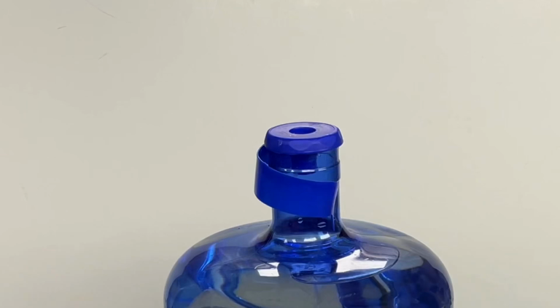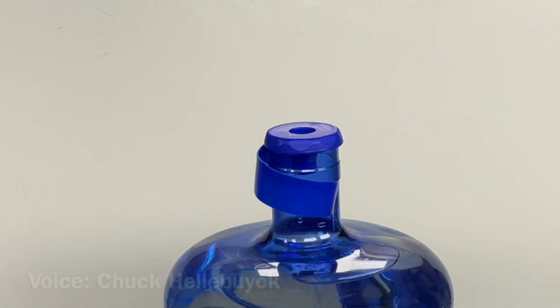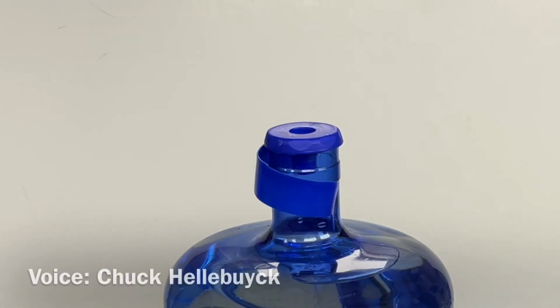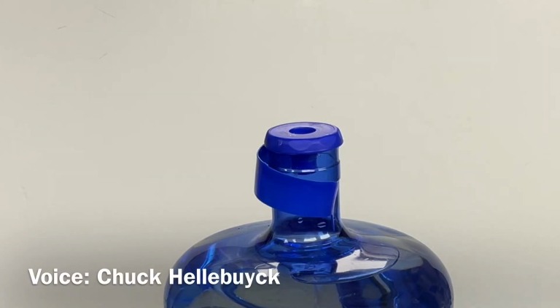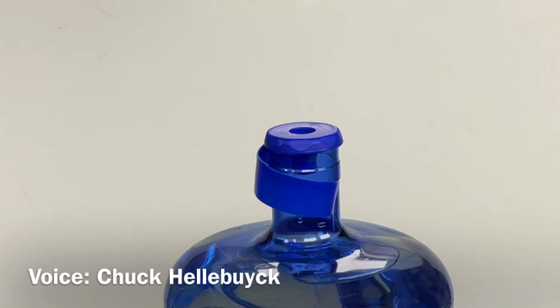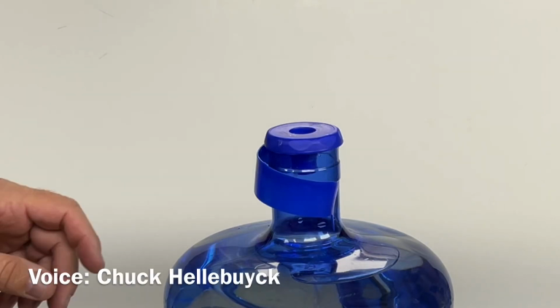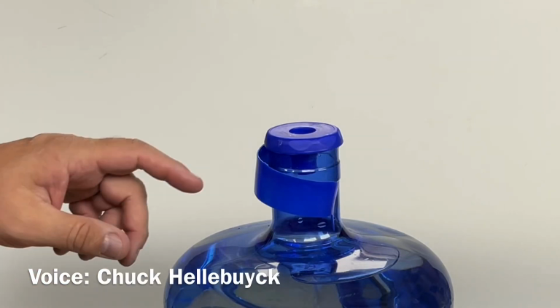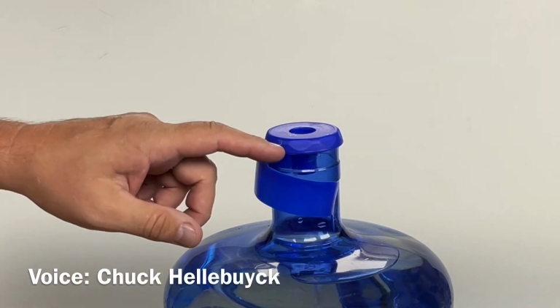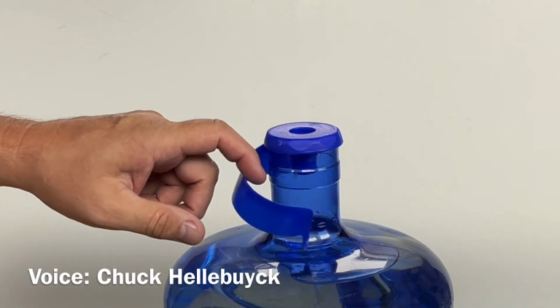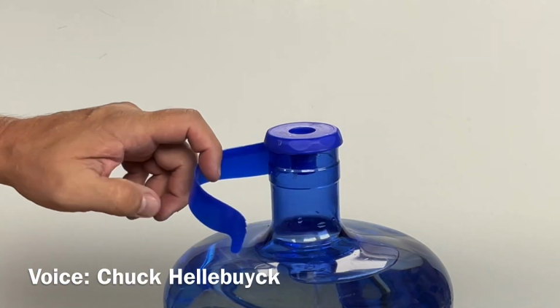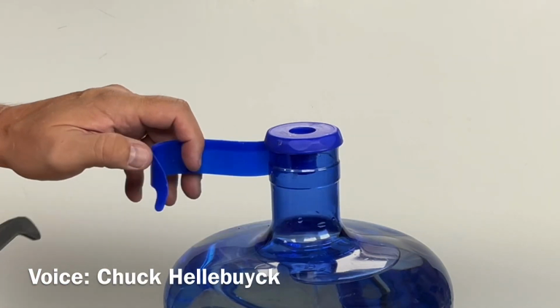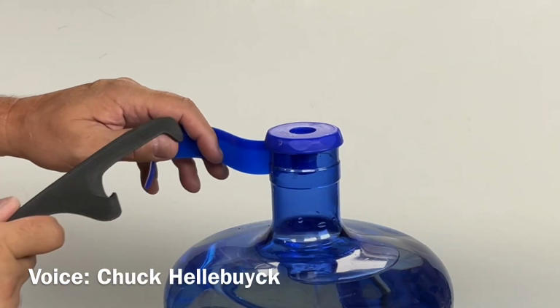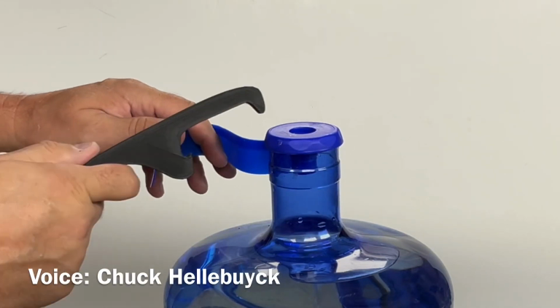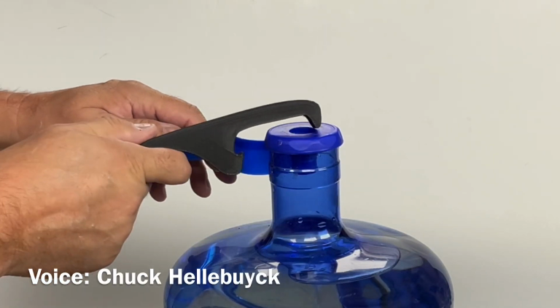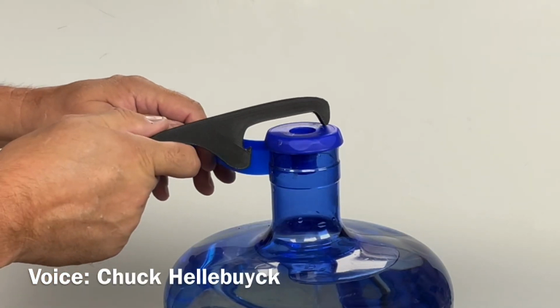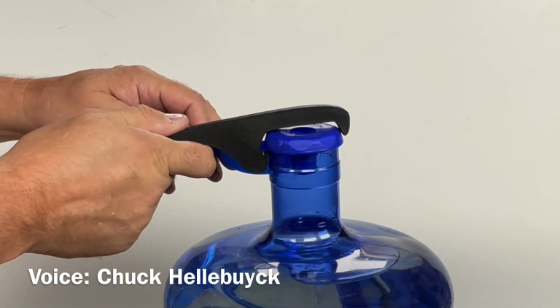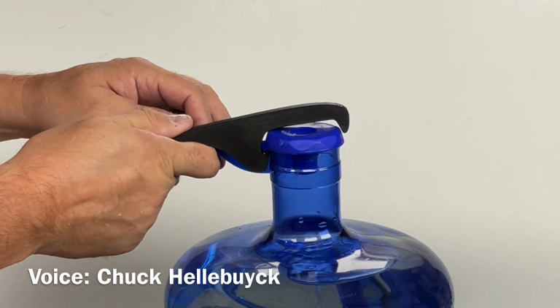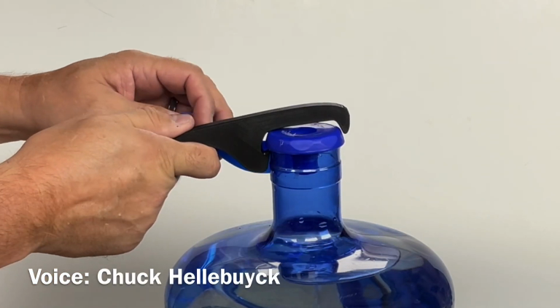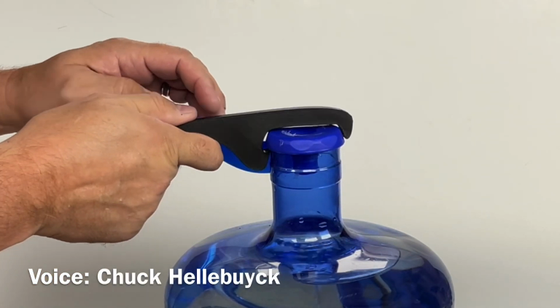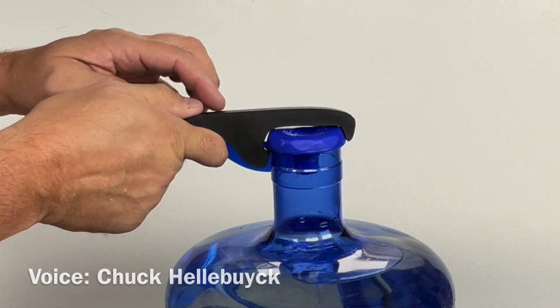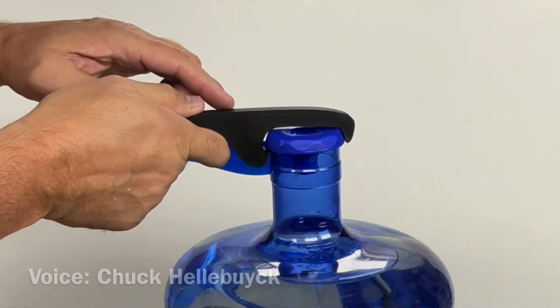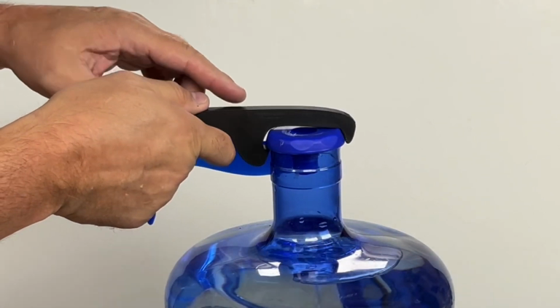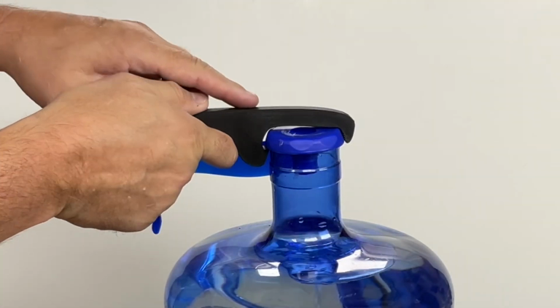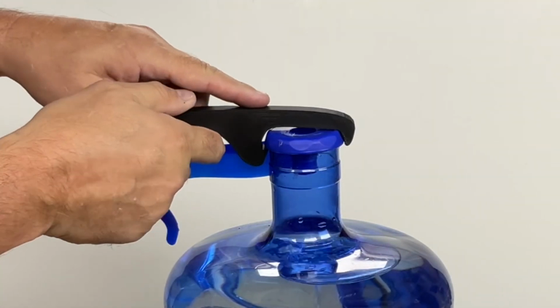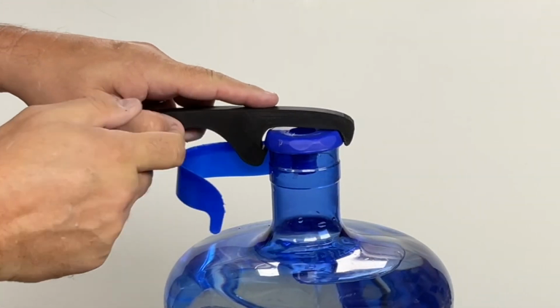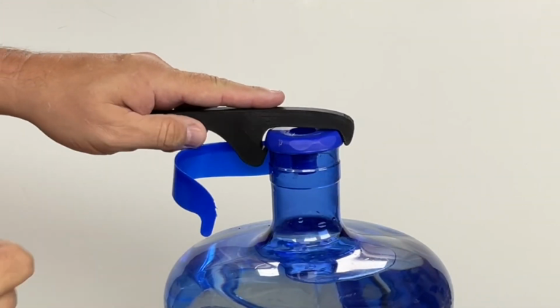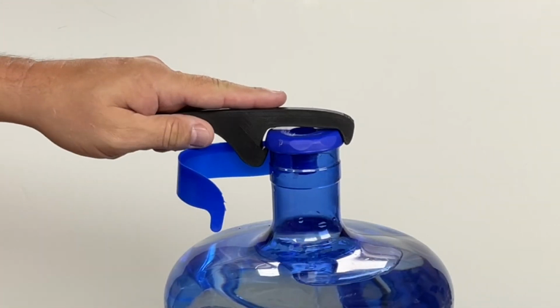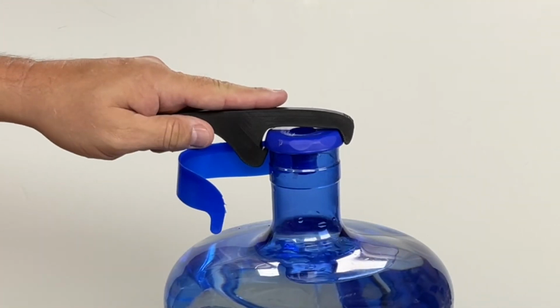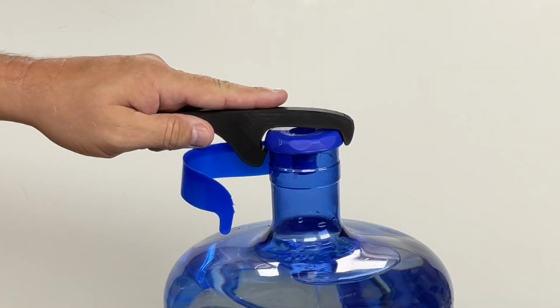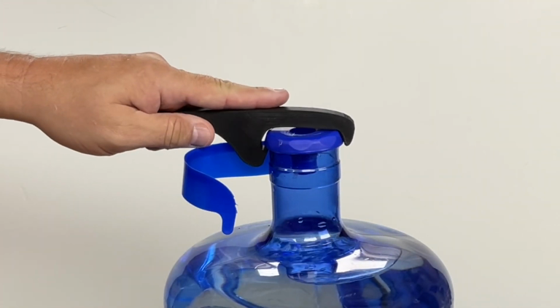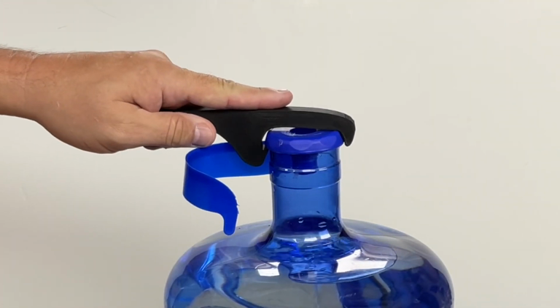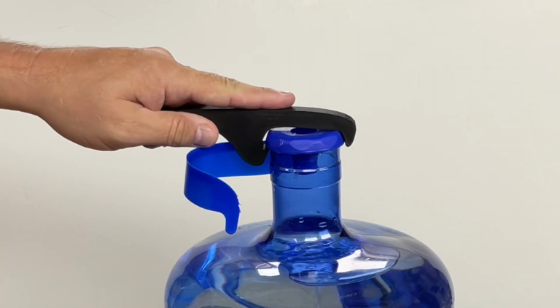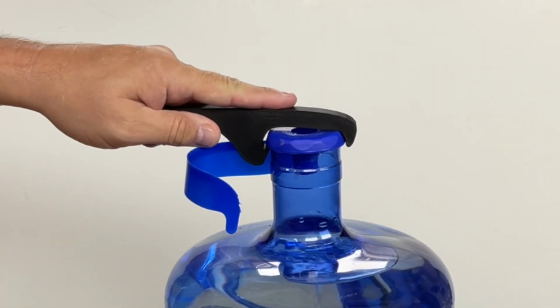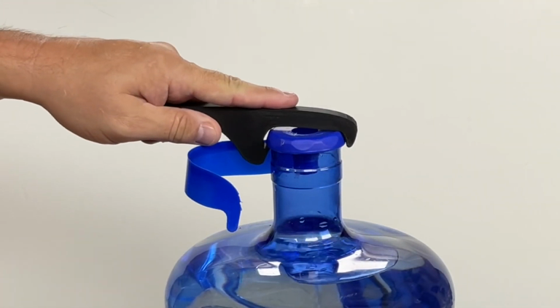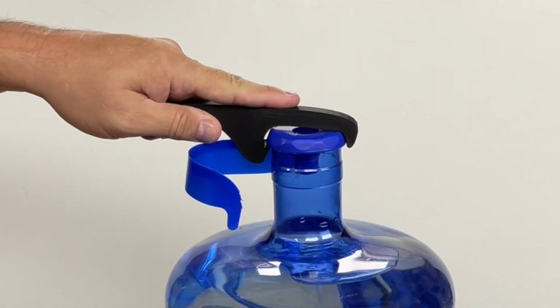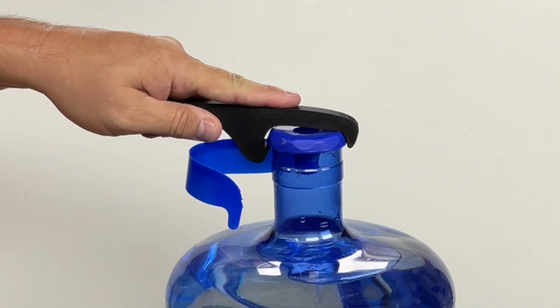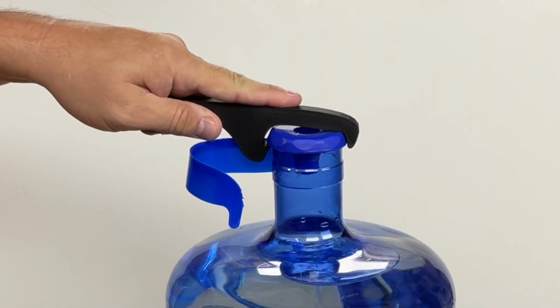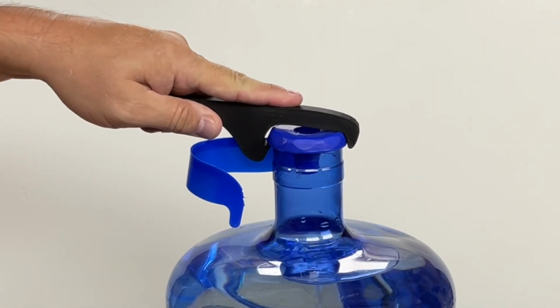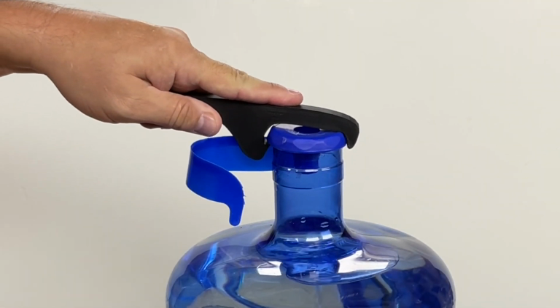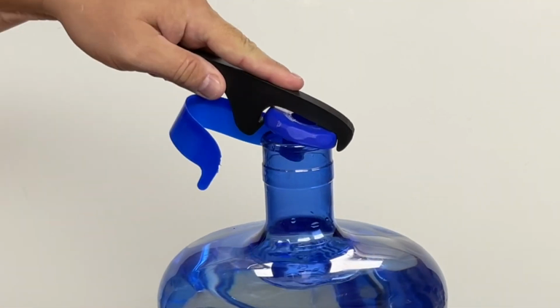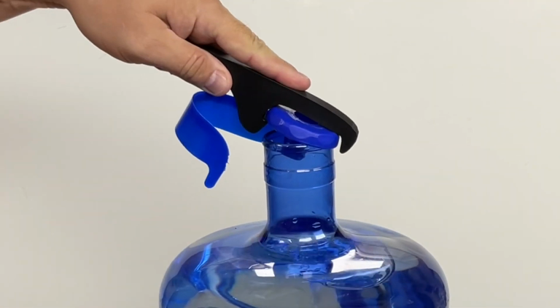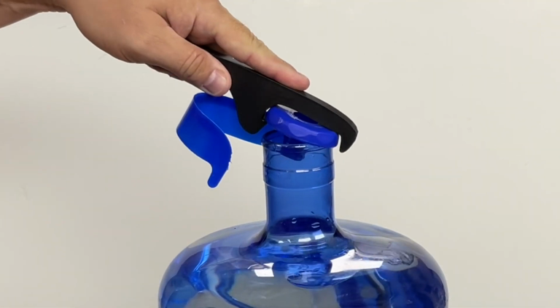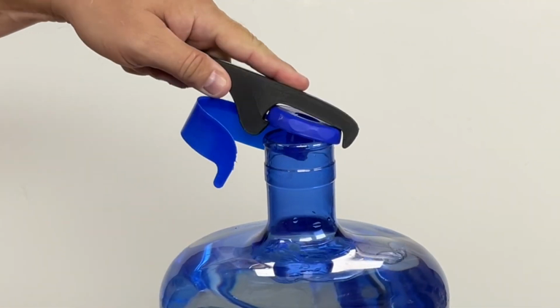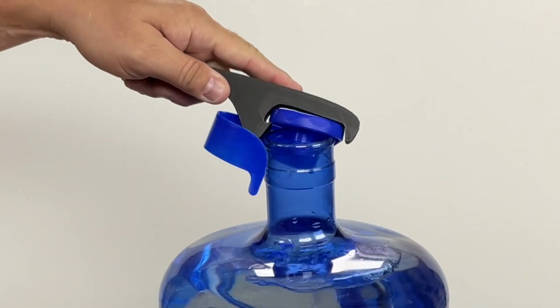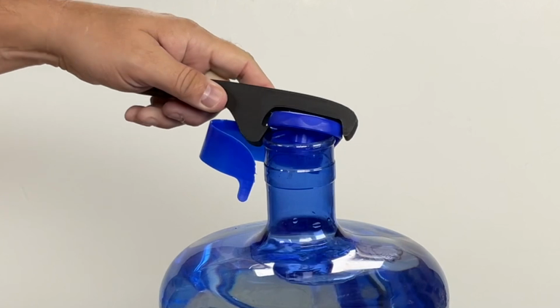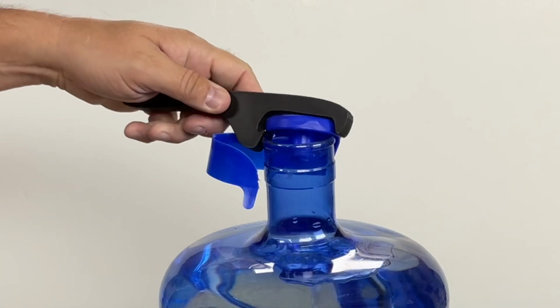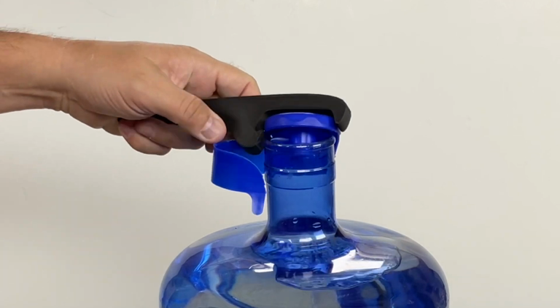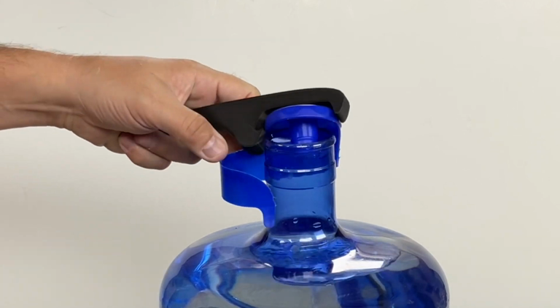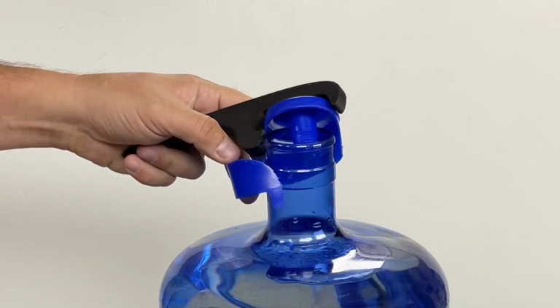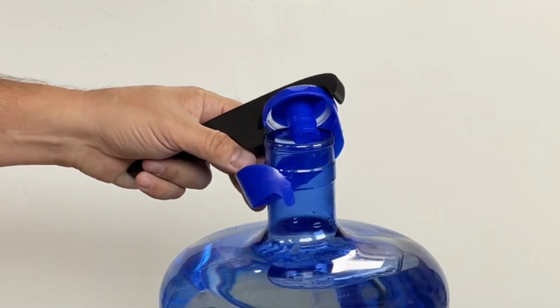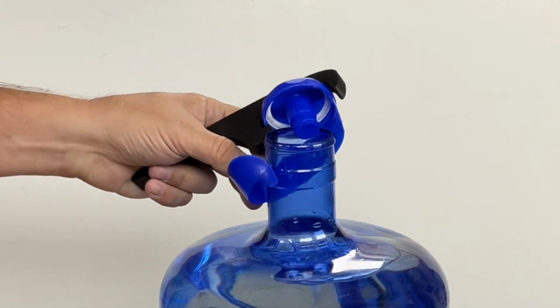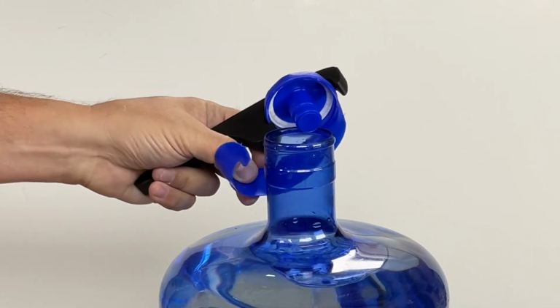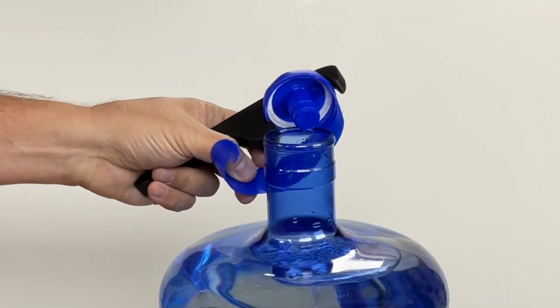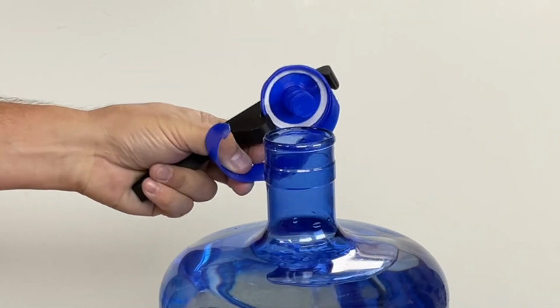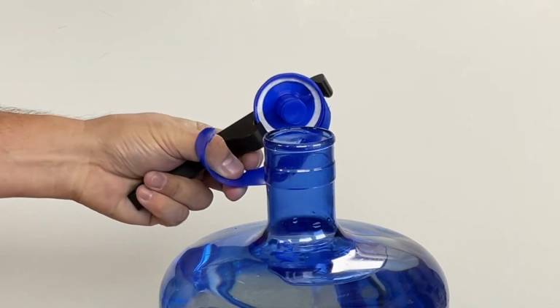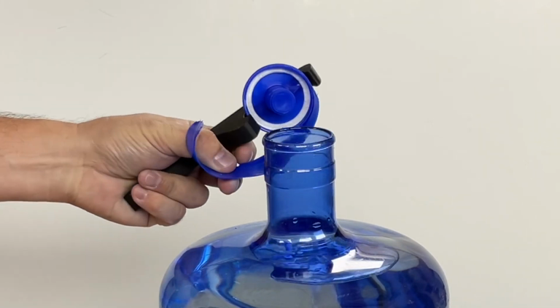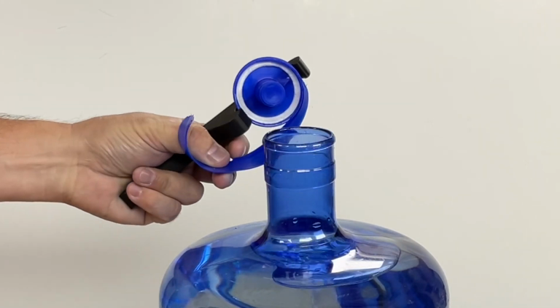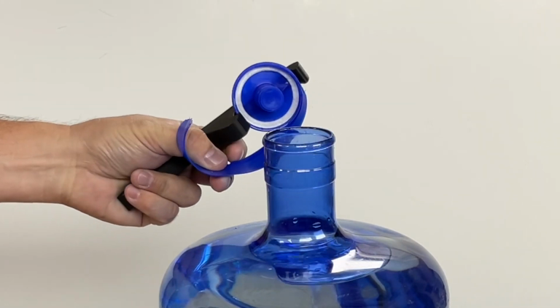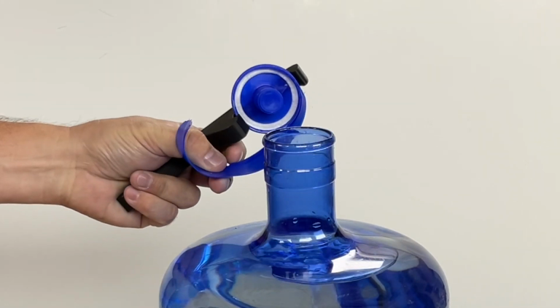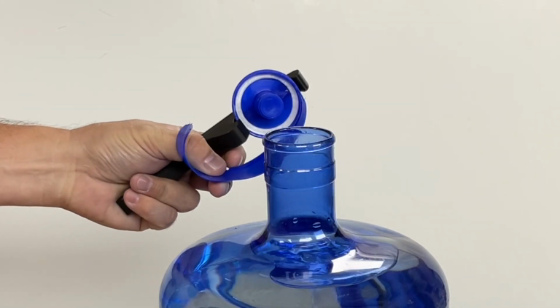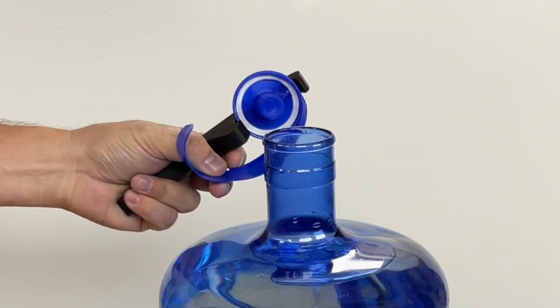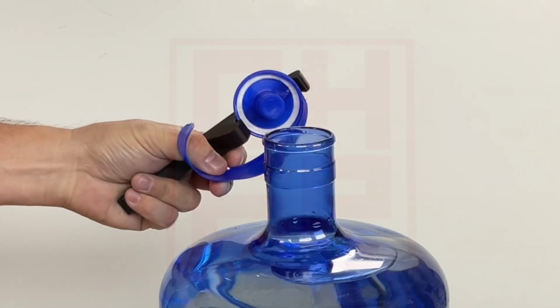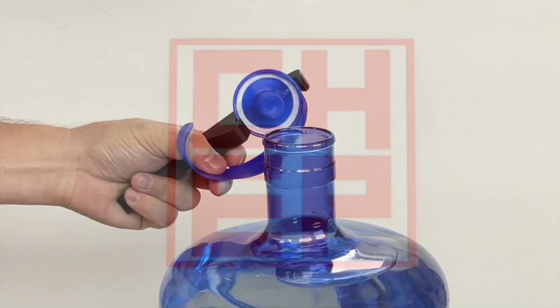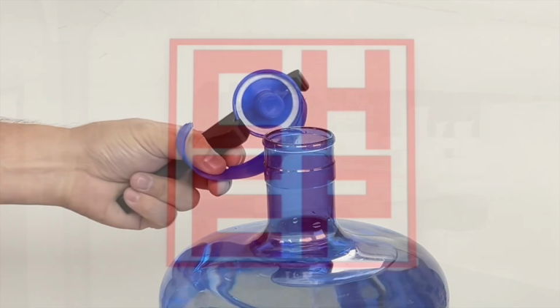On today's episode I'll show you a 3D printed tool I created to save my thumbs. I'll explain it all on today's Filament Friday.